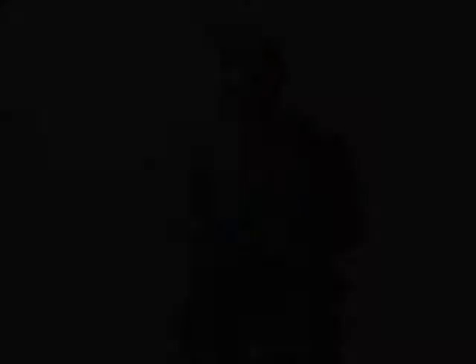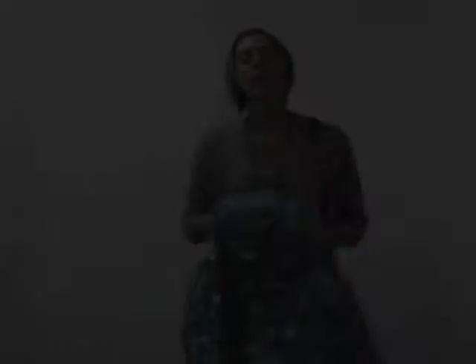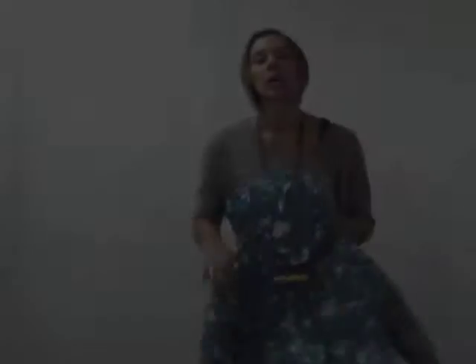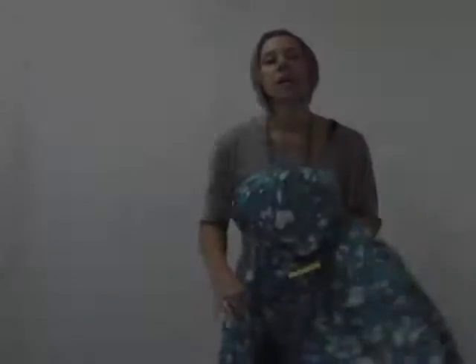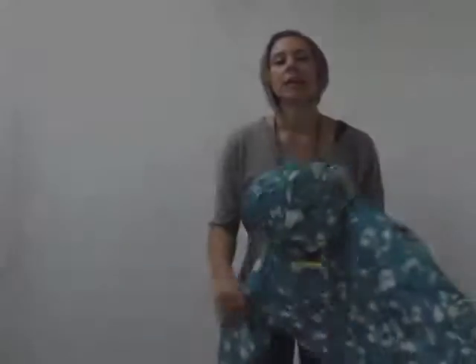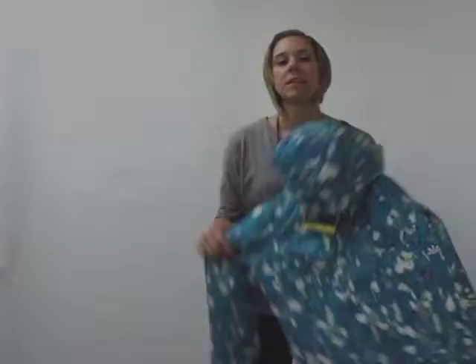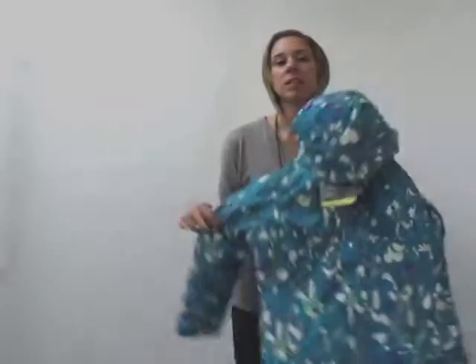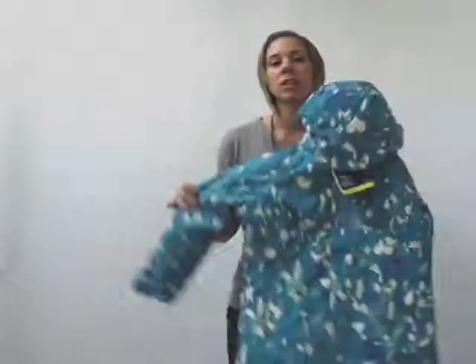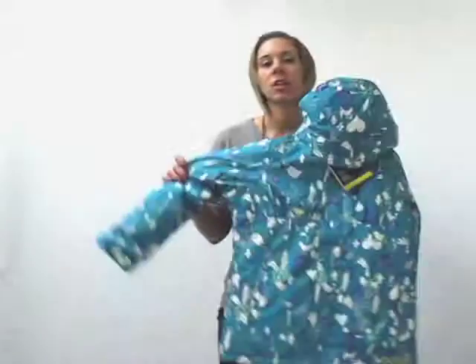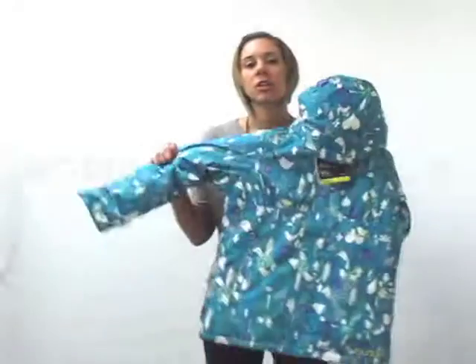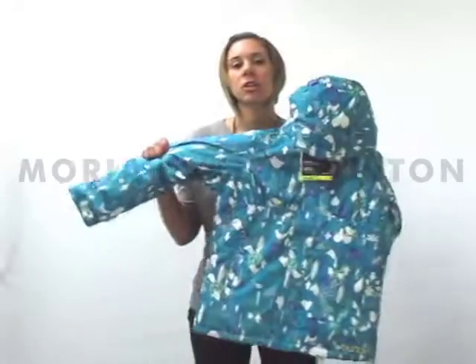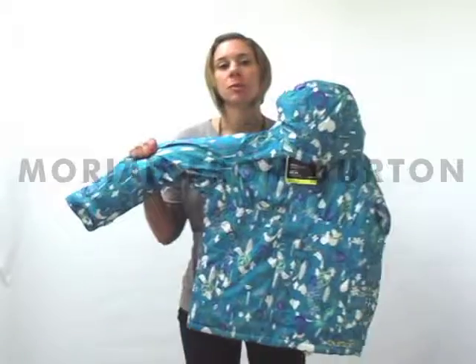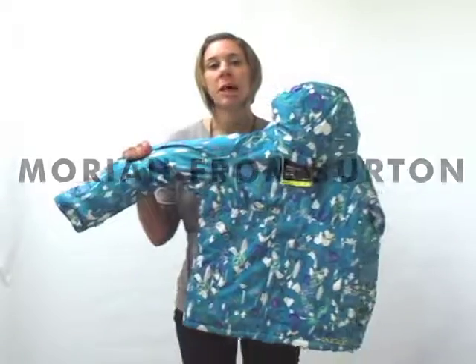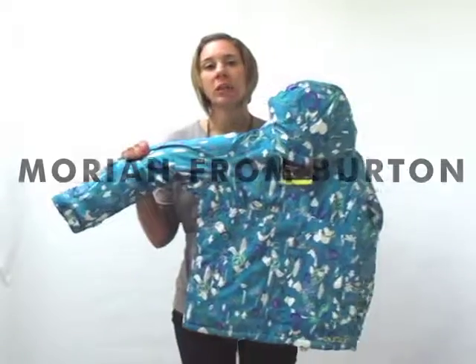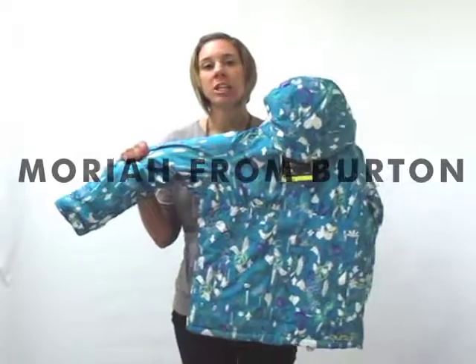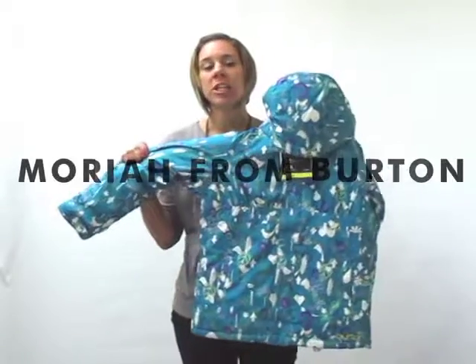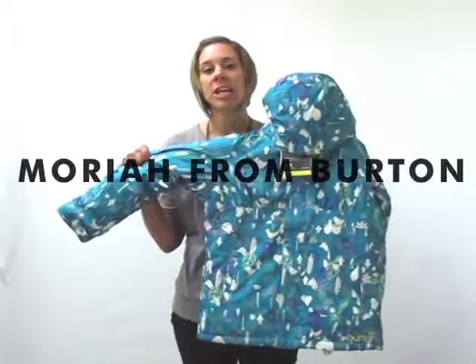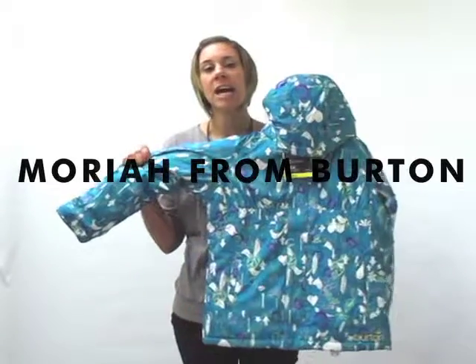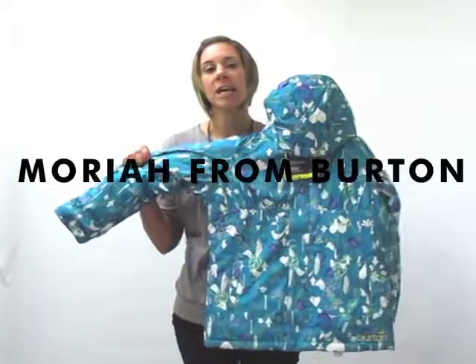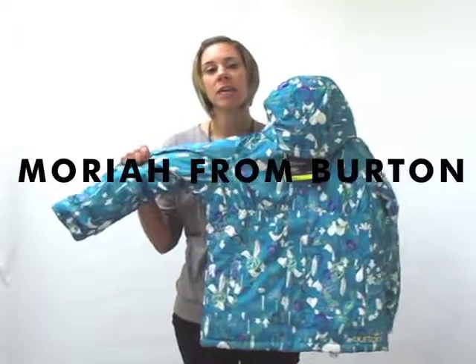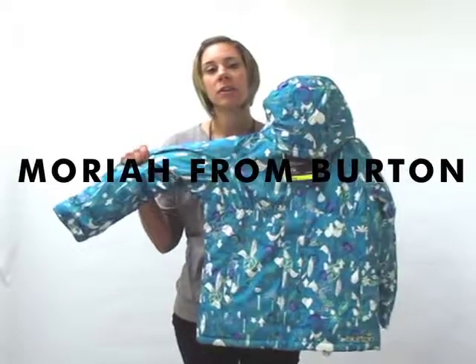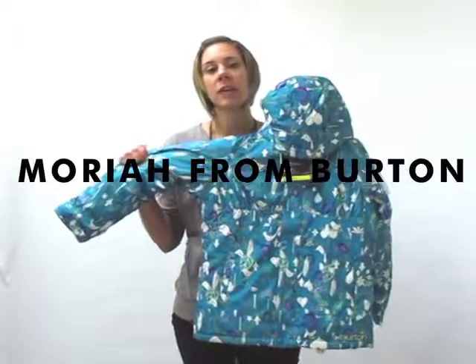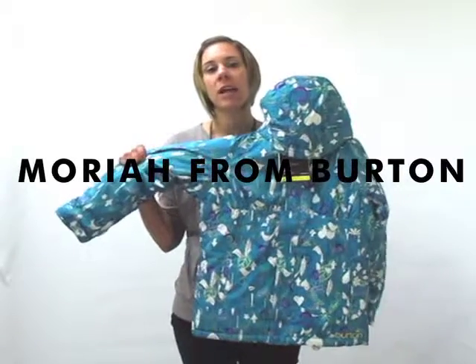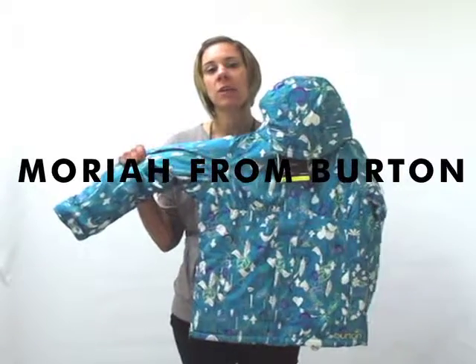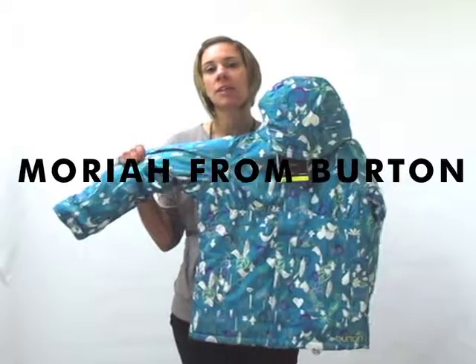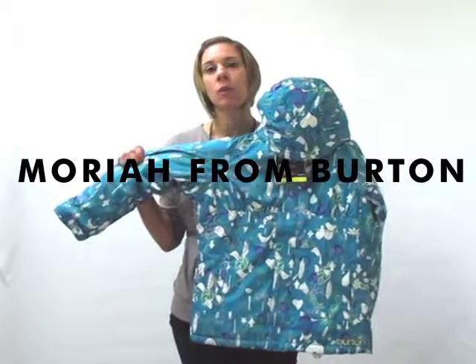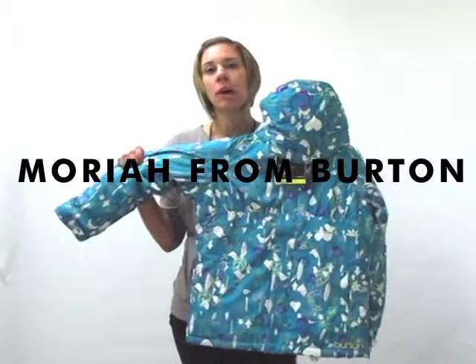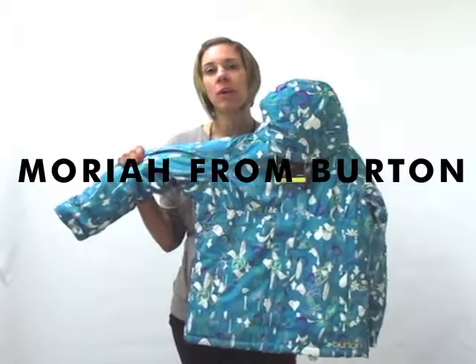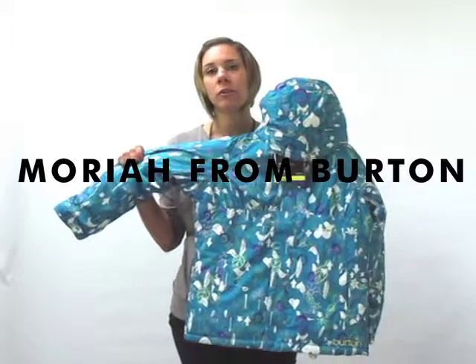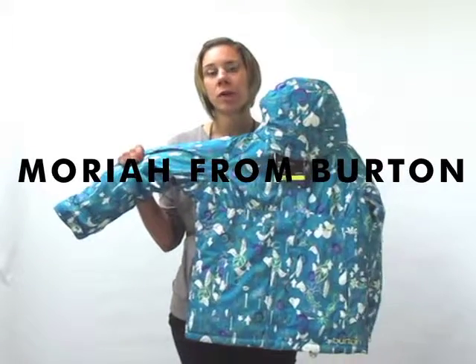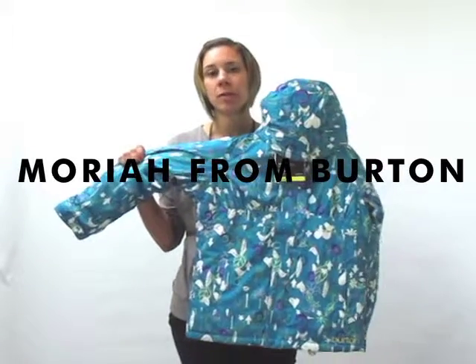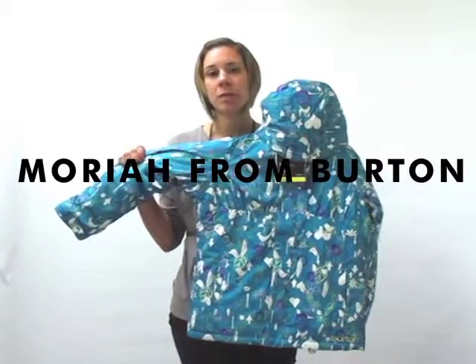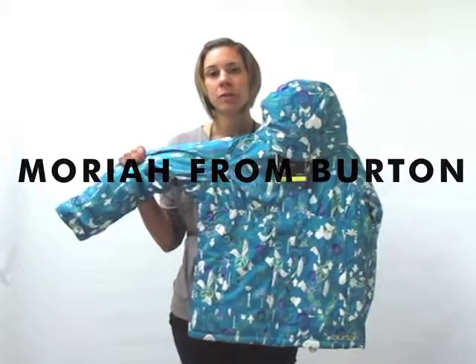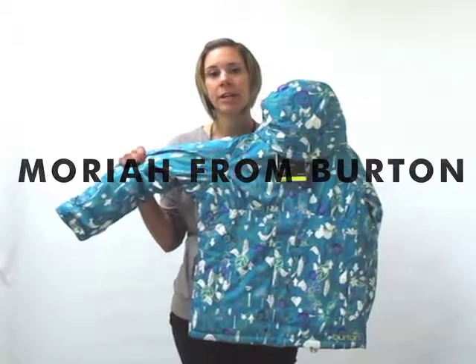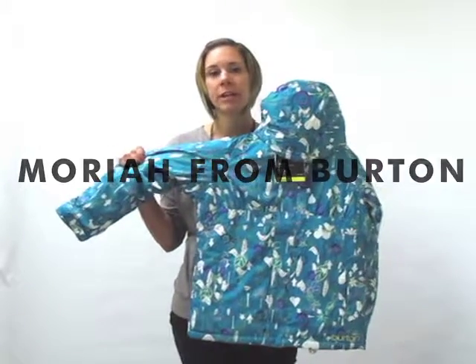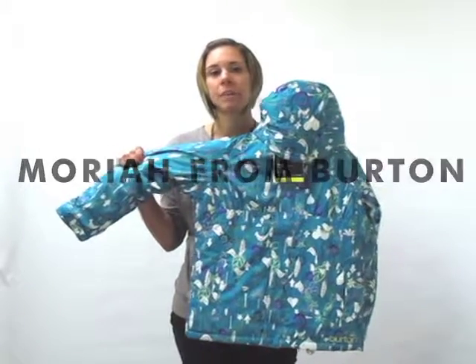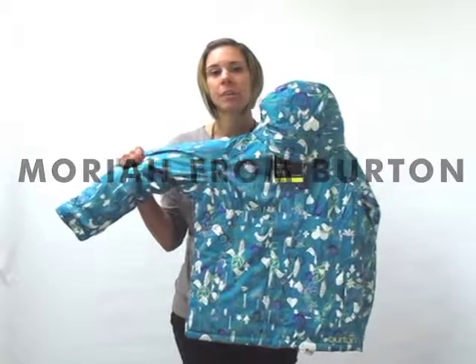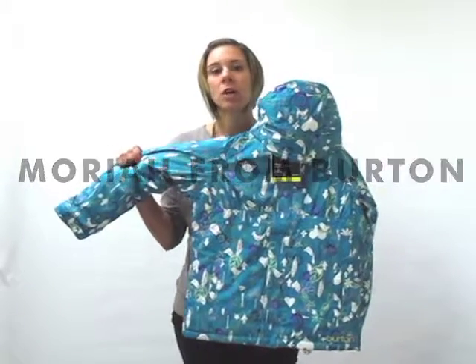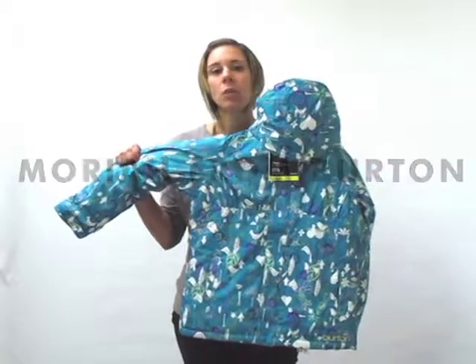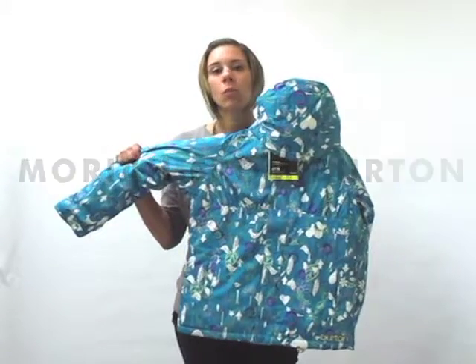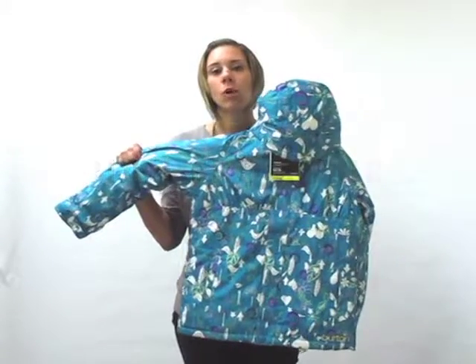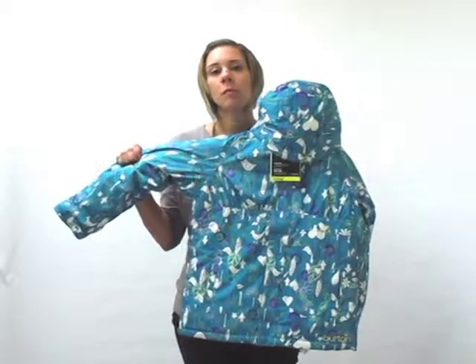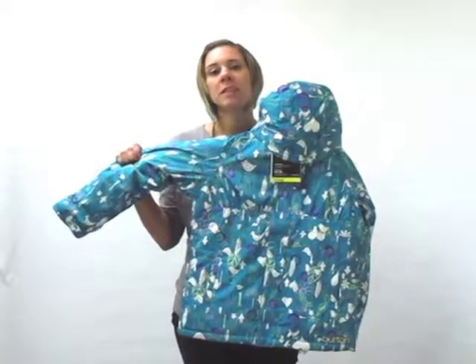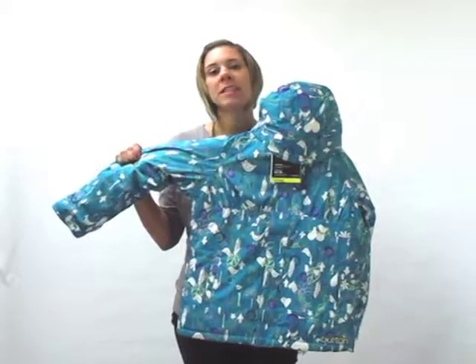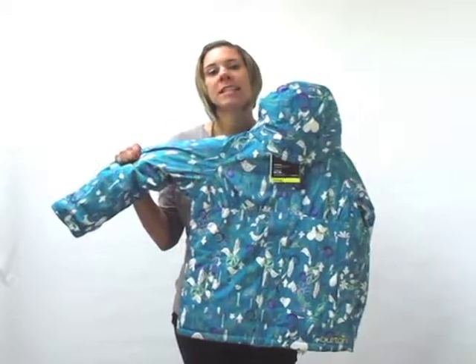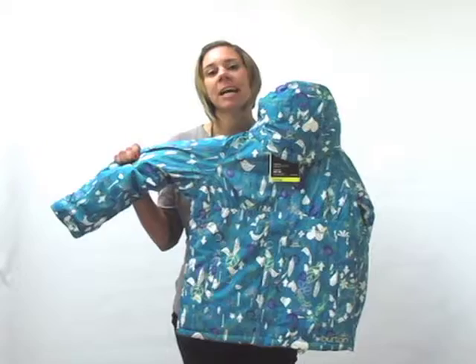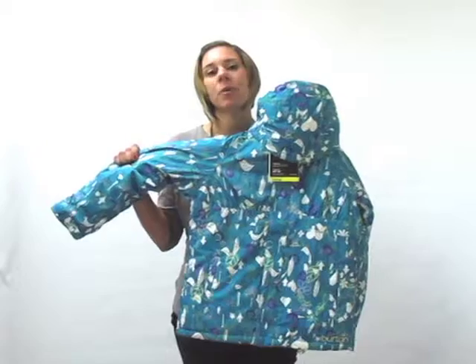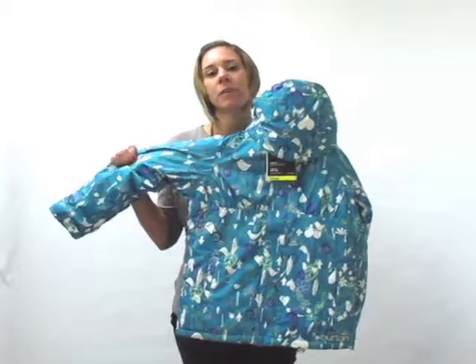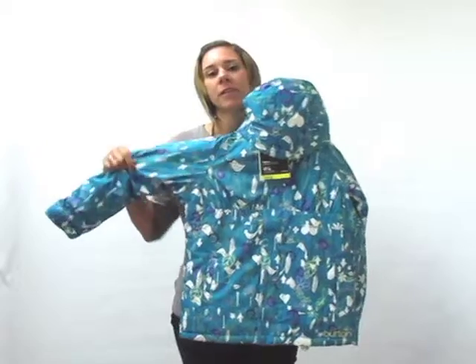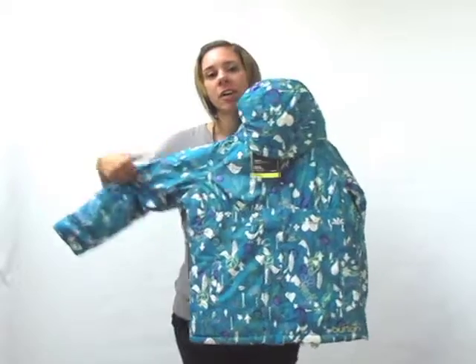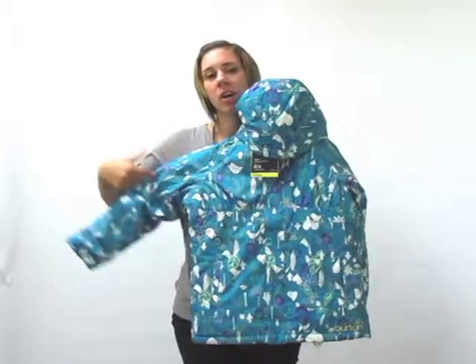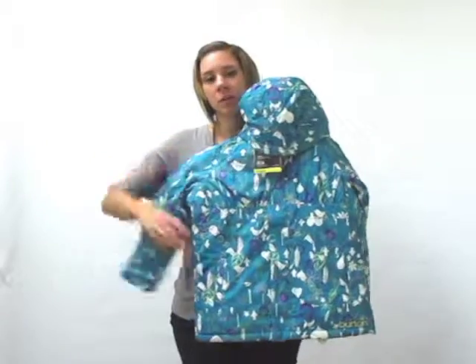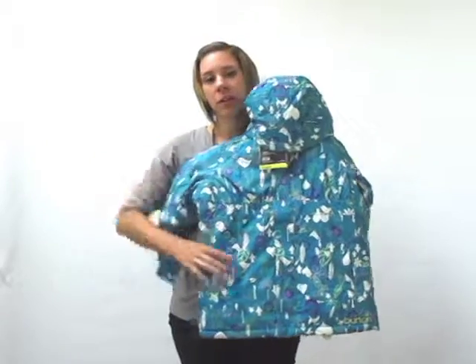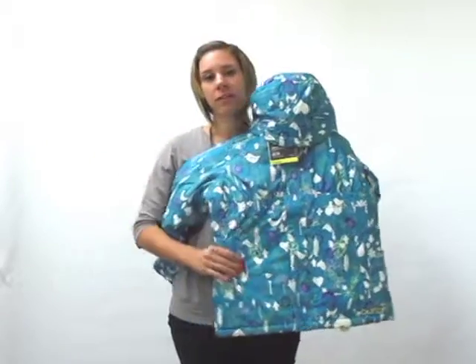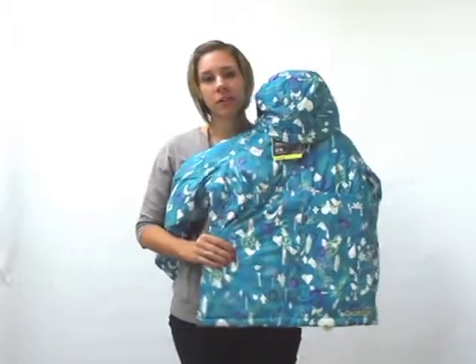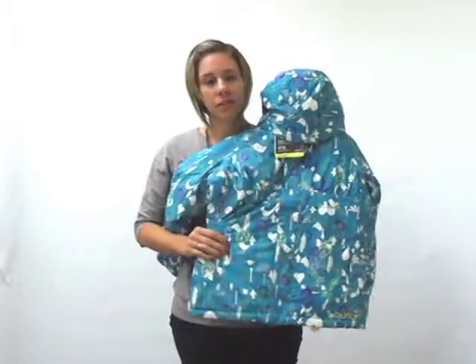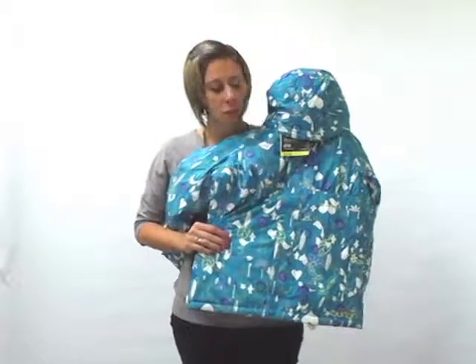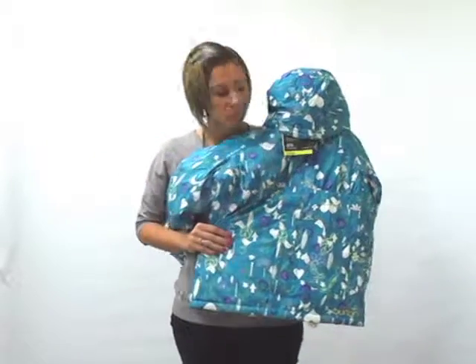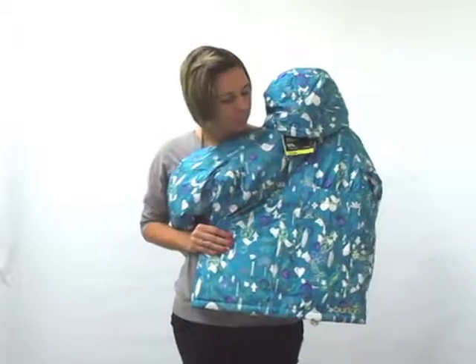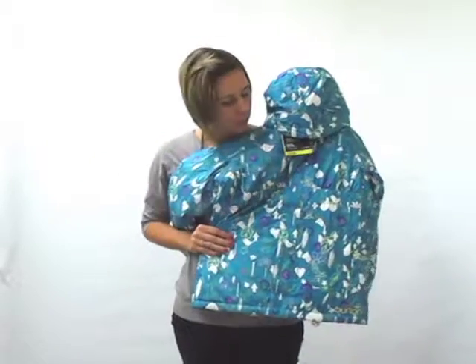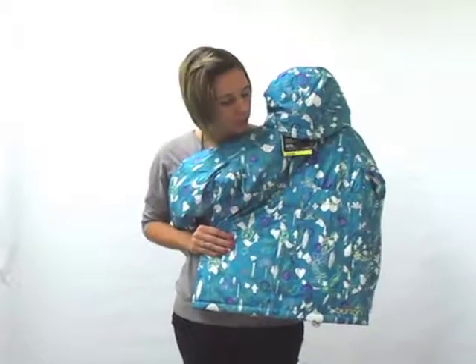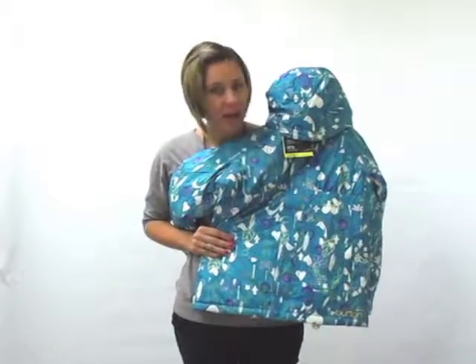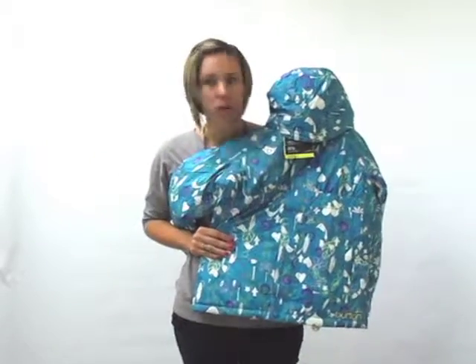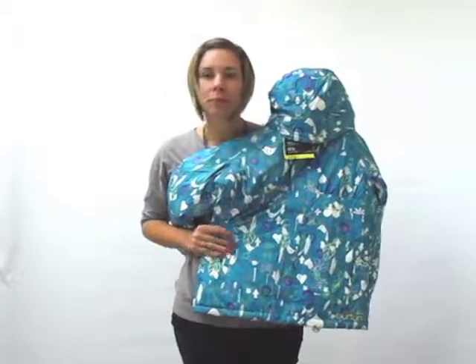This is our girls Melody Jacket in Galaxy Wild Rumpus print. Warmth and style — perfect harmony for a full day on the mountain.